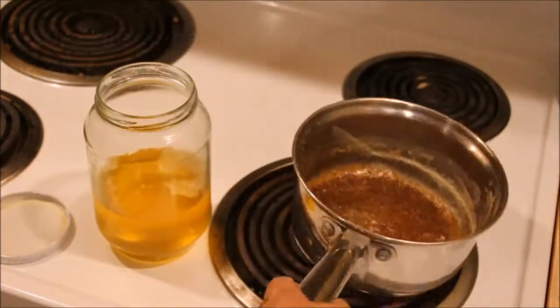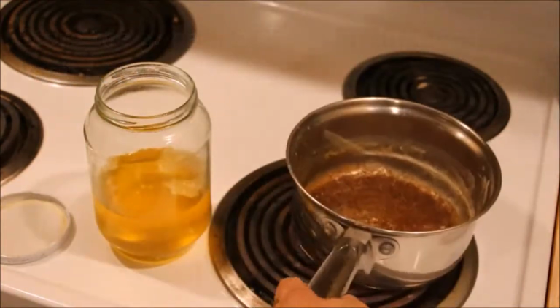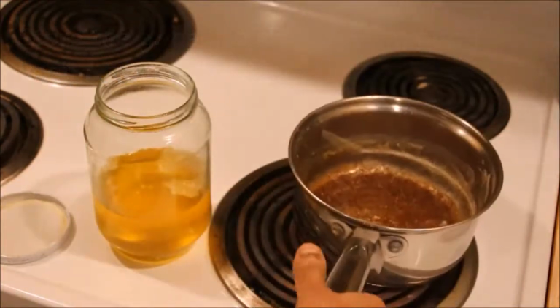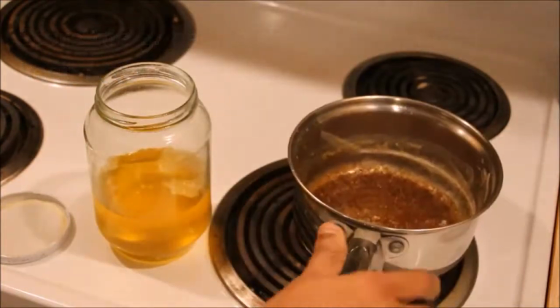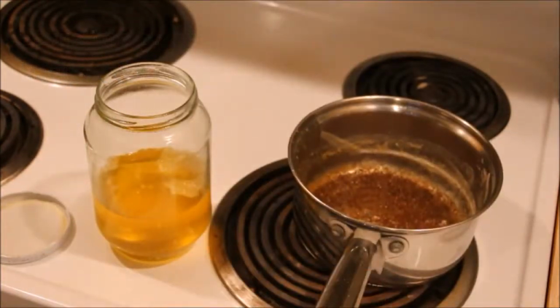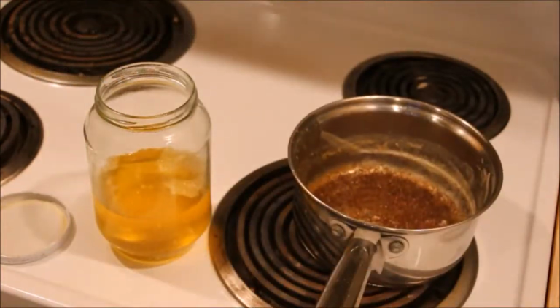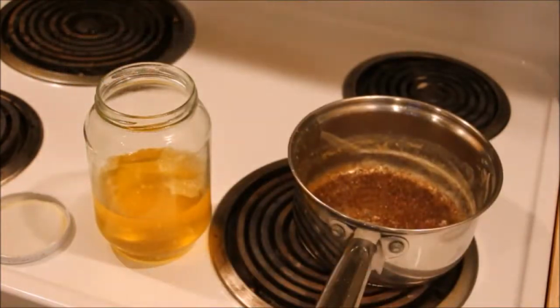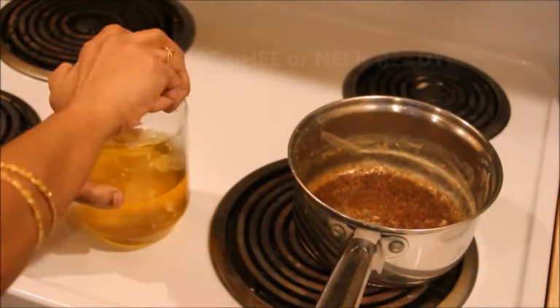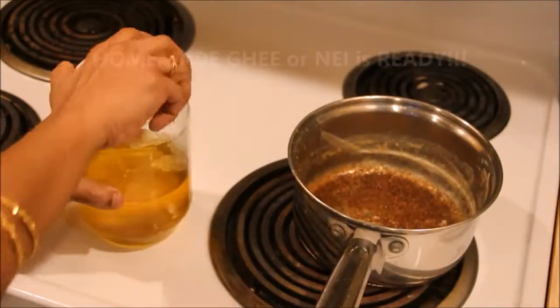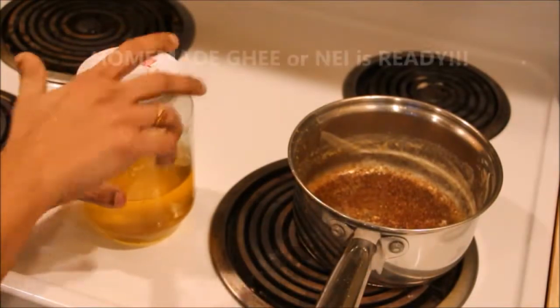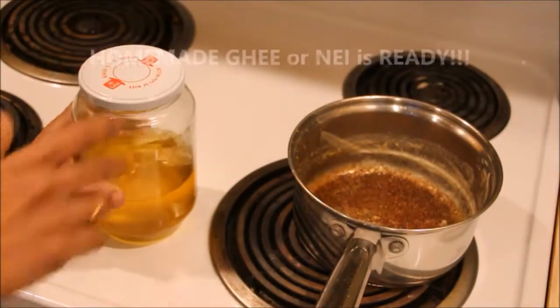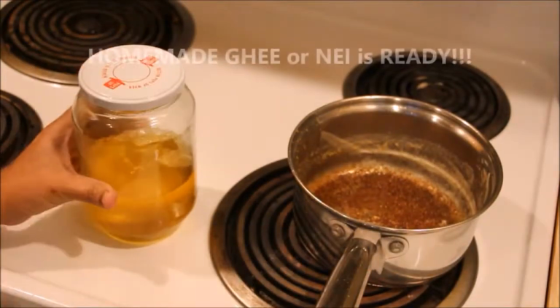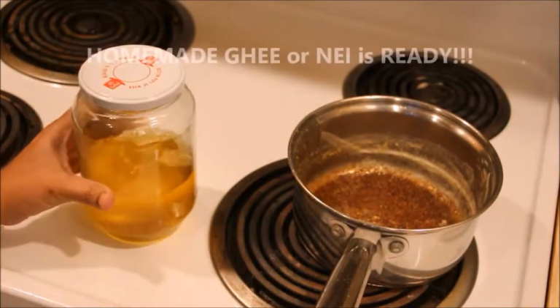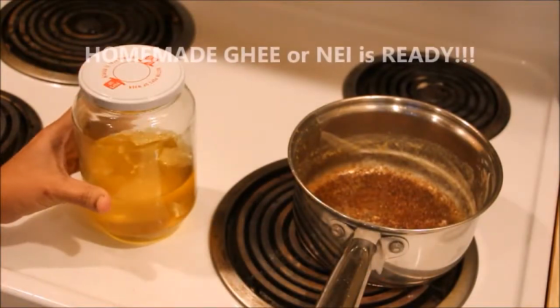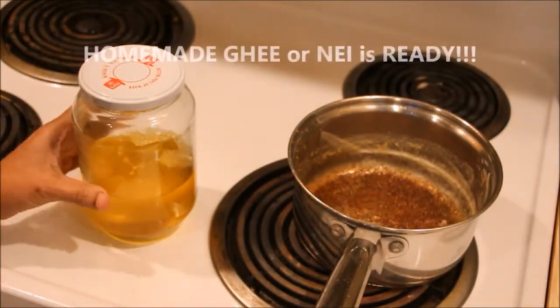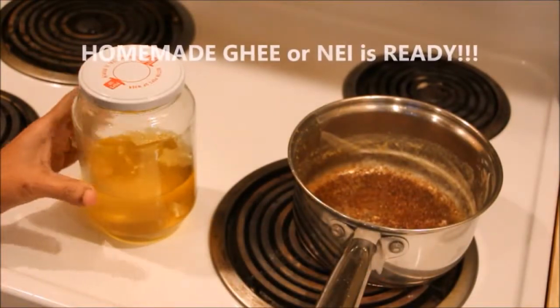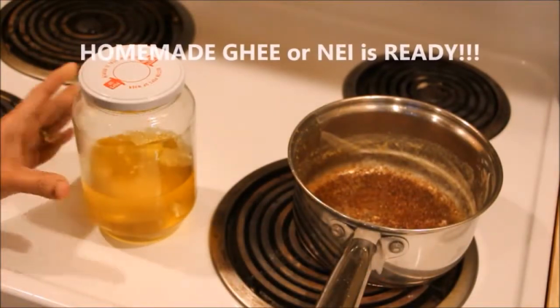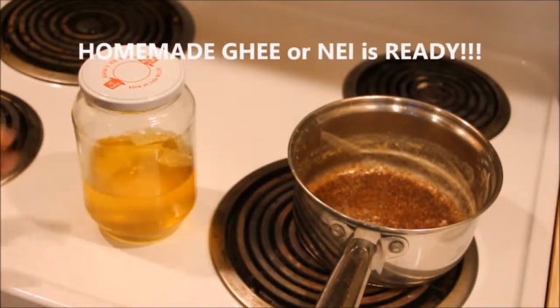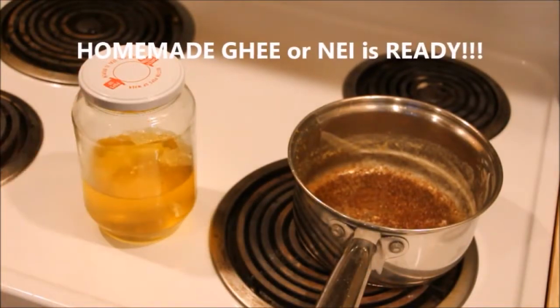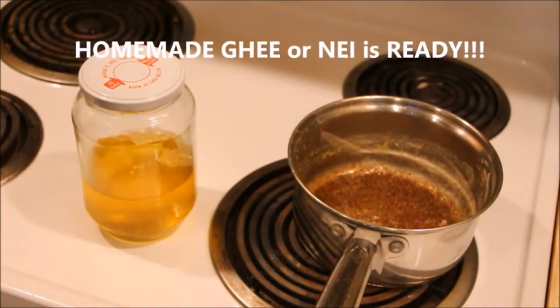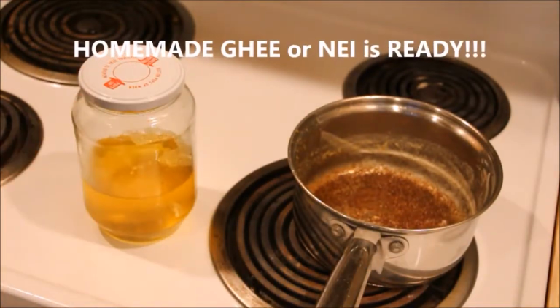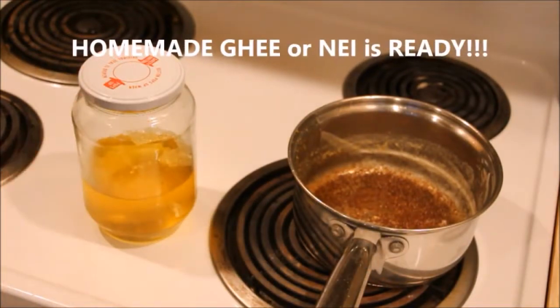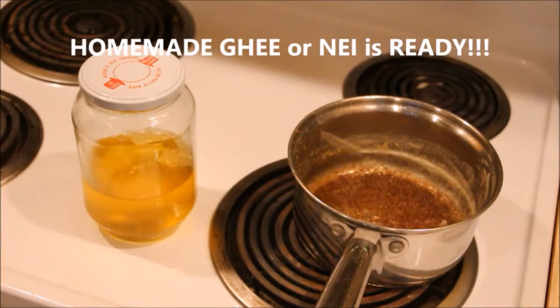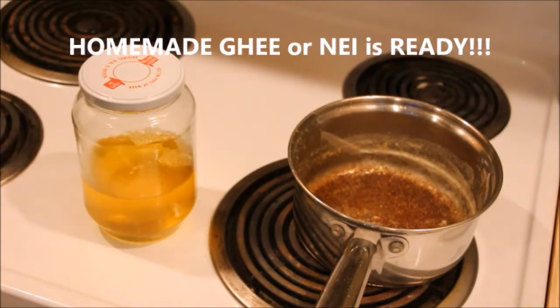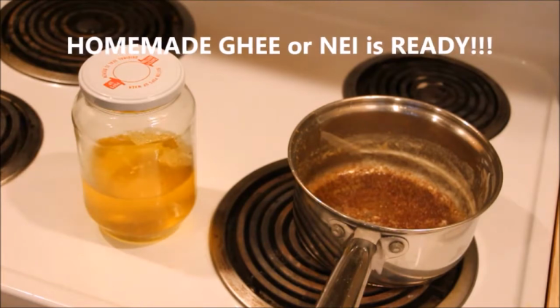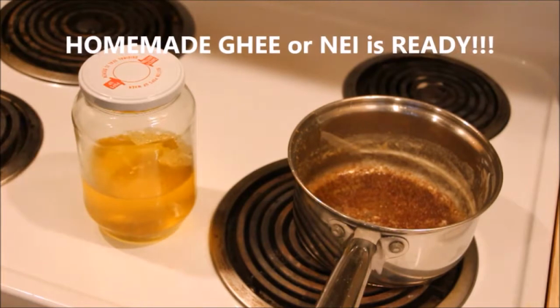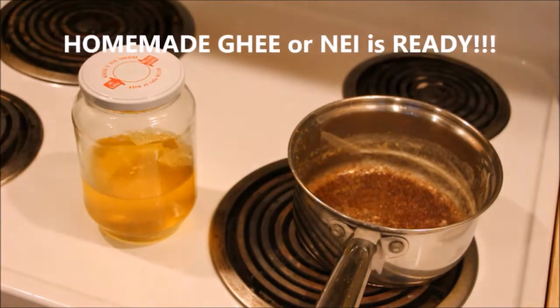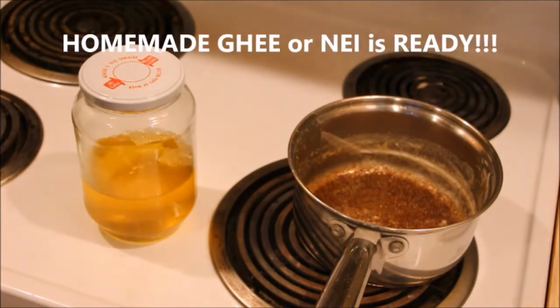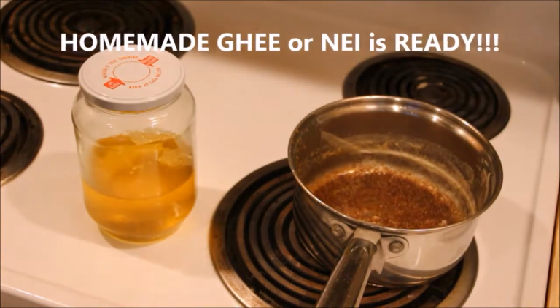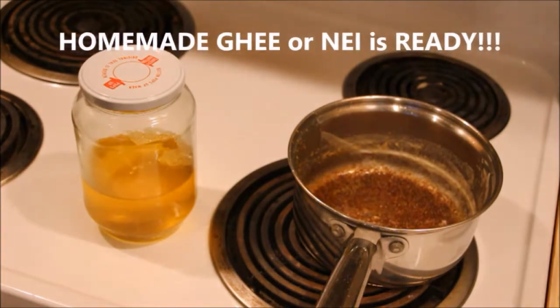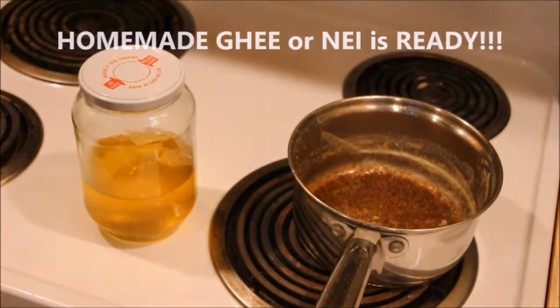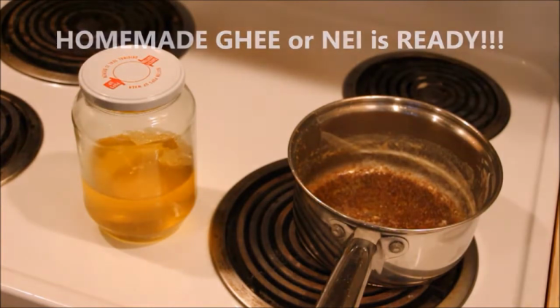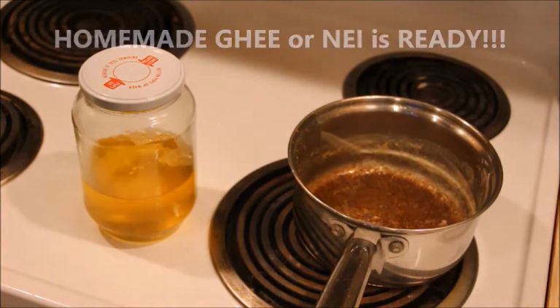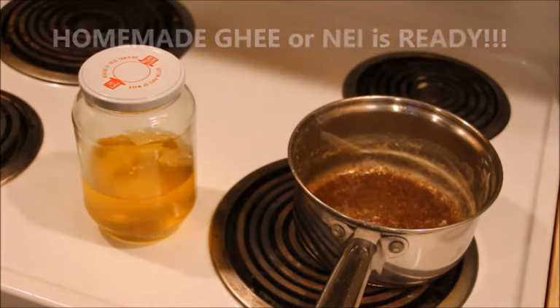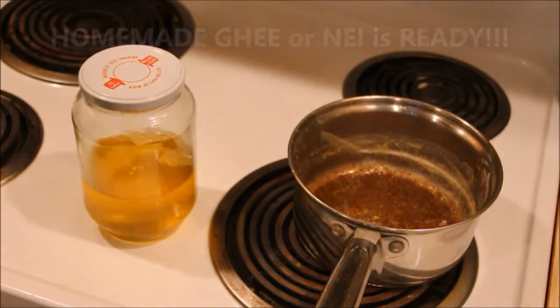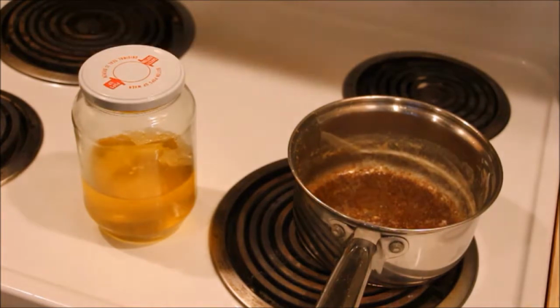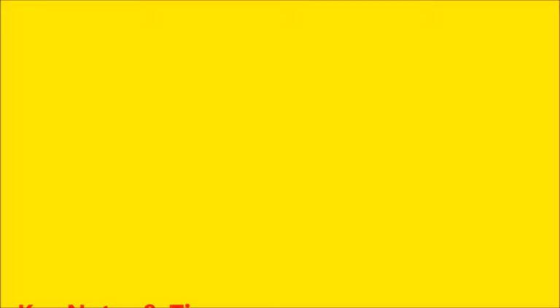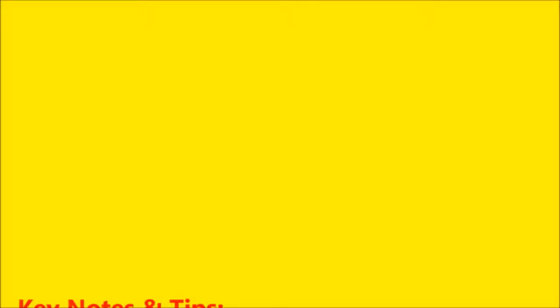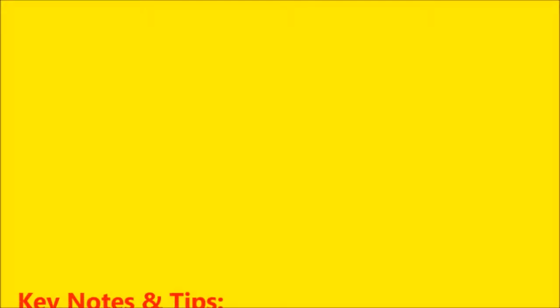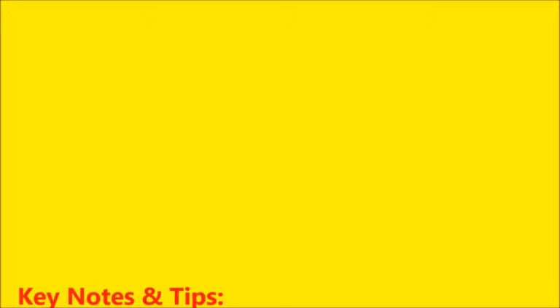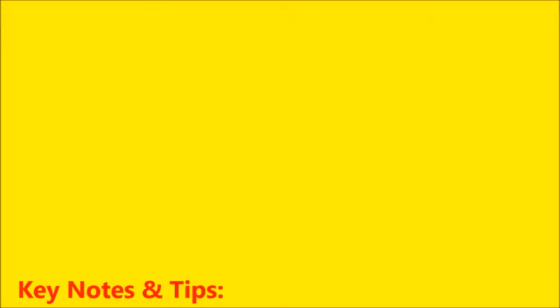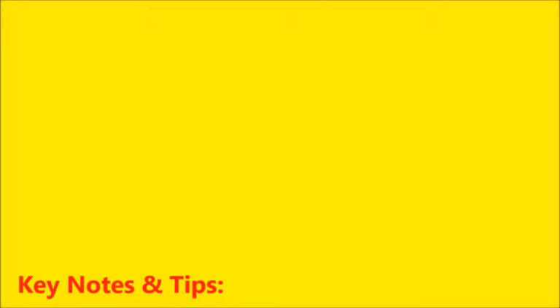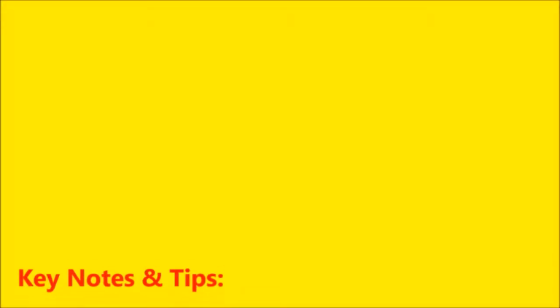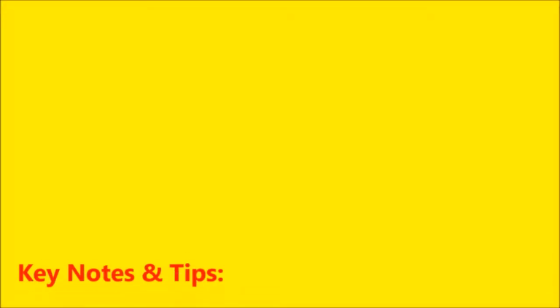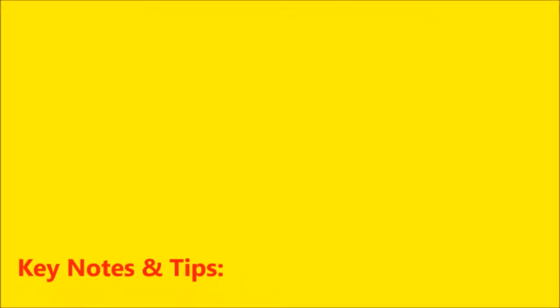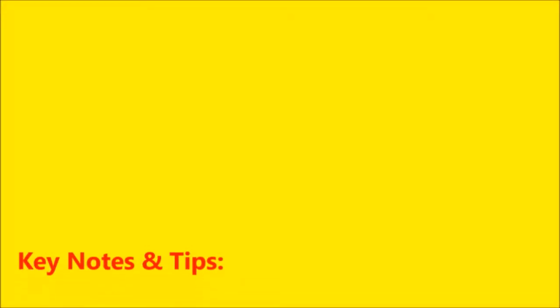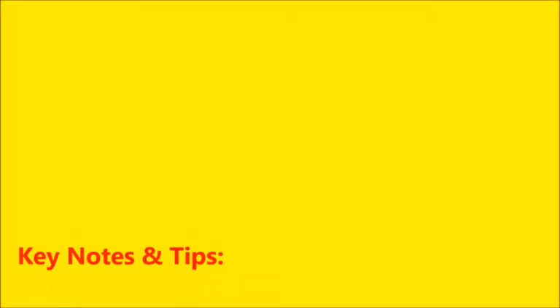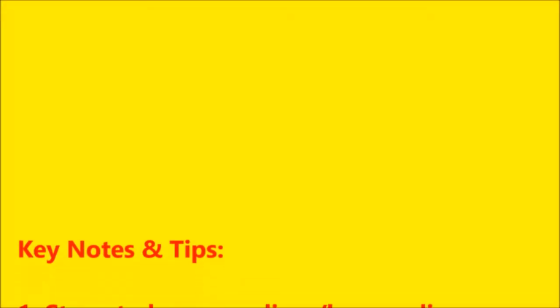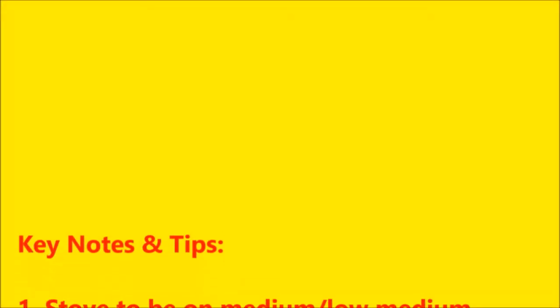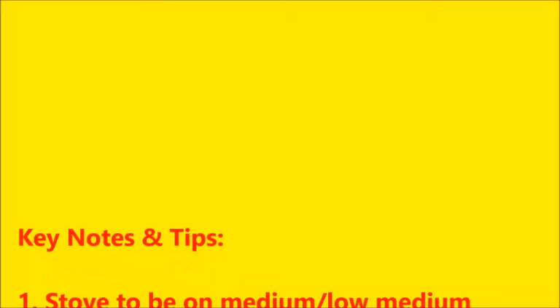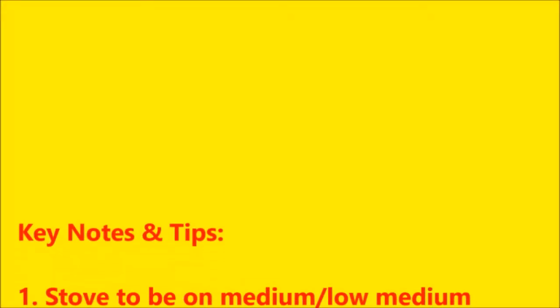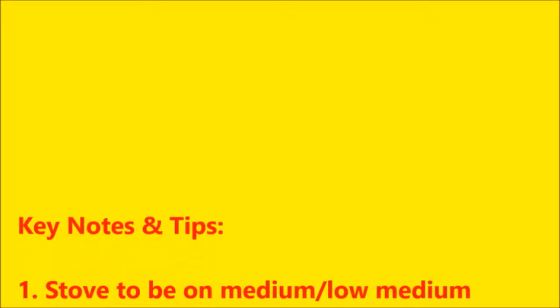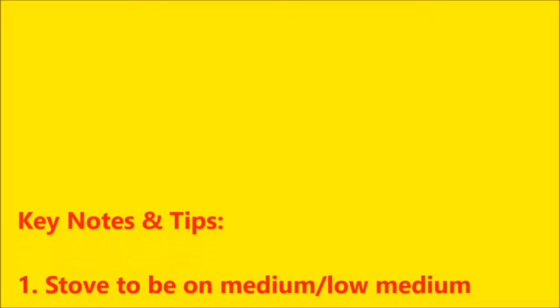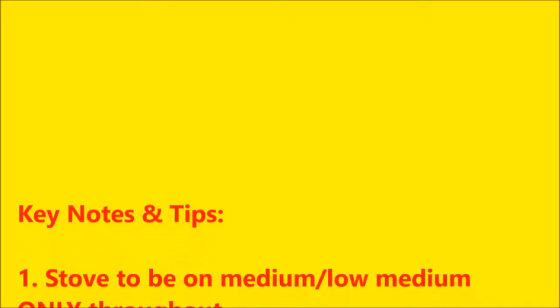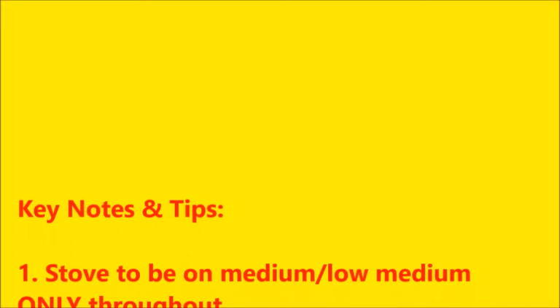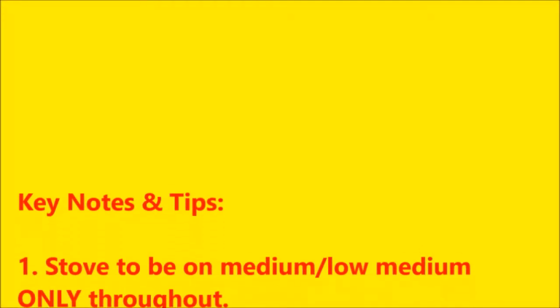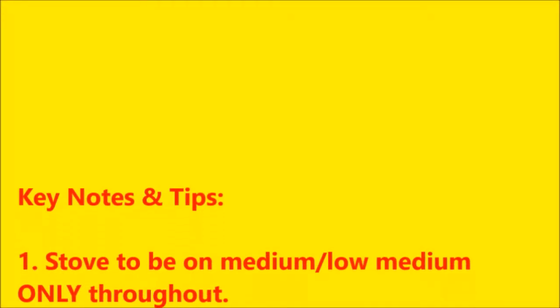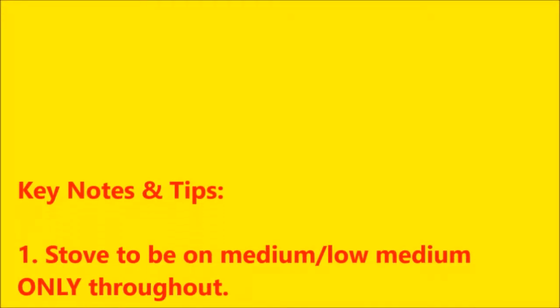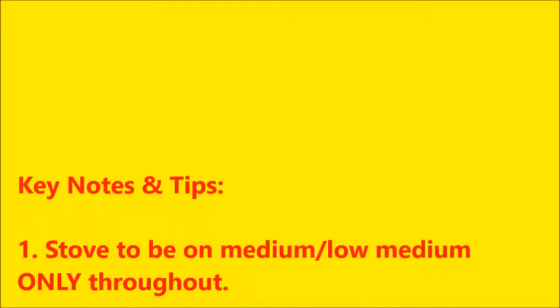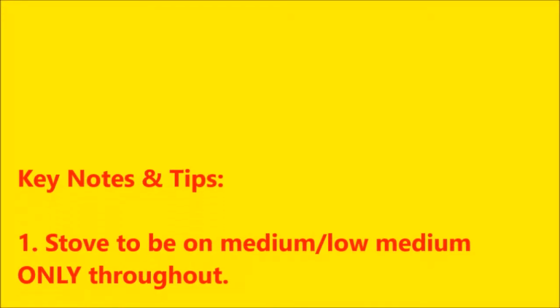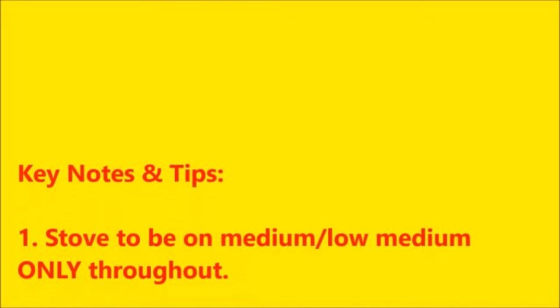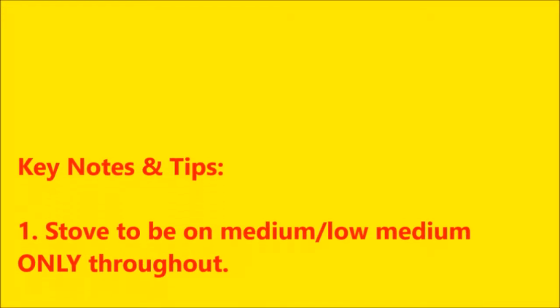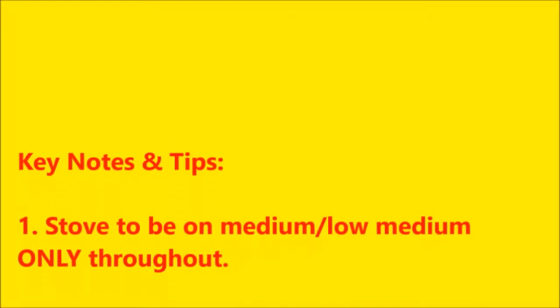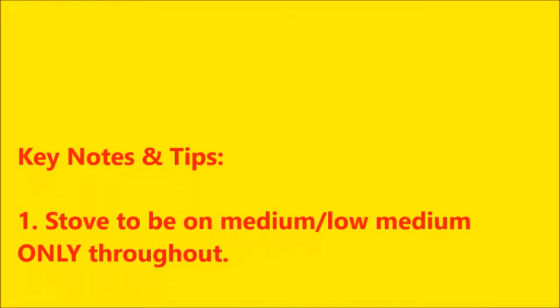Homemade ghee is ready for you. Hope you enjoy this video. Thank you for watching.